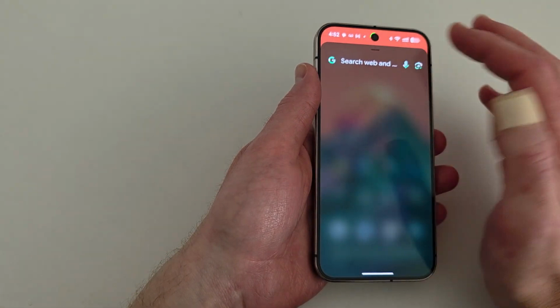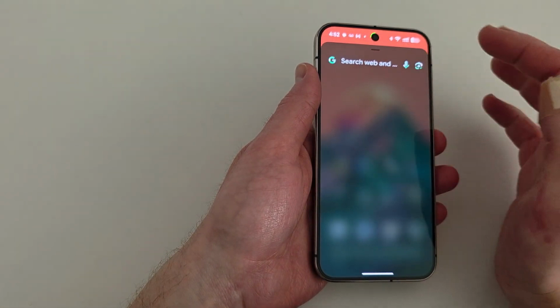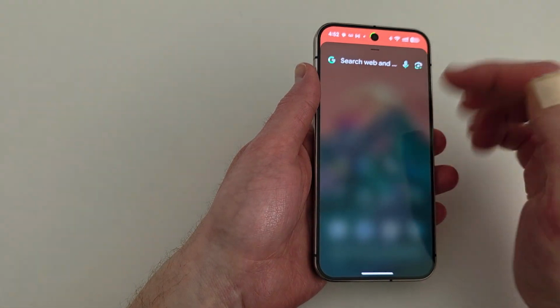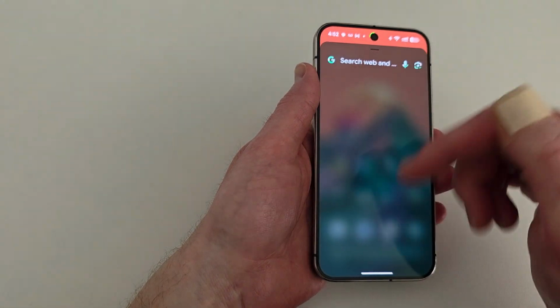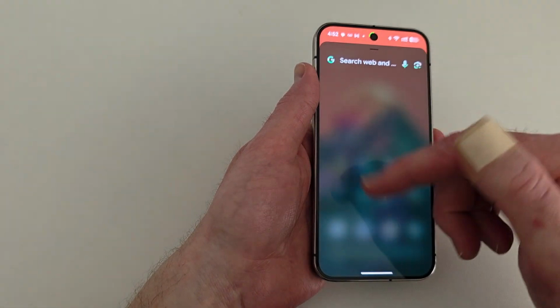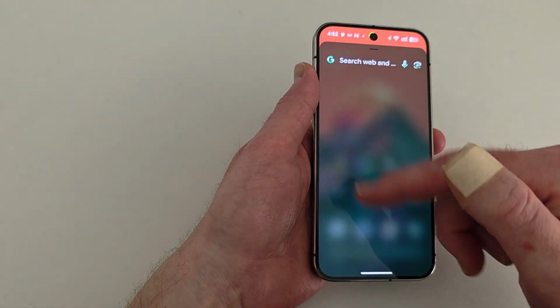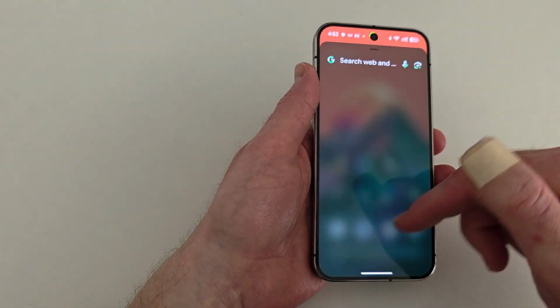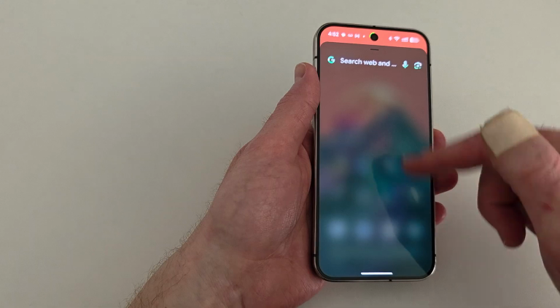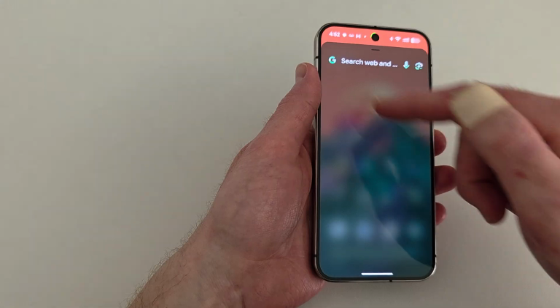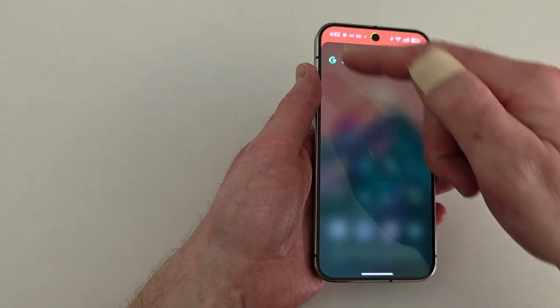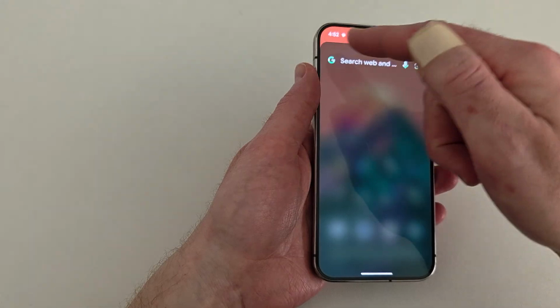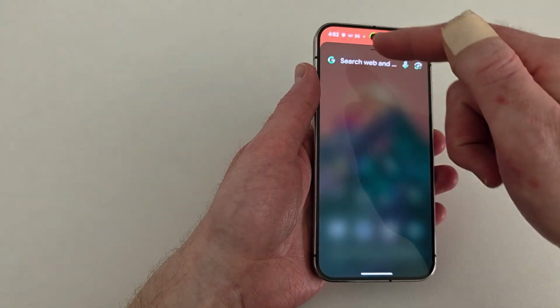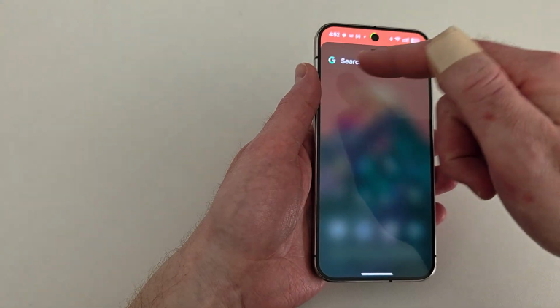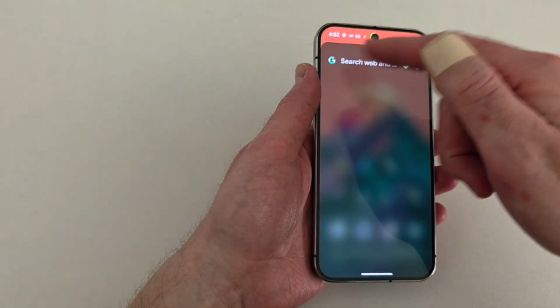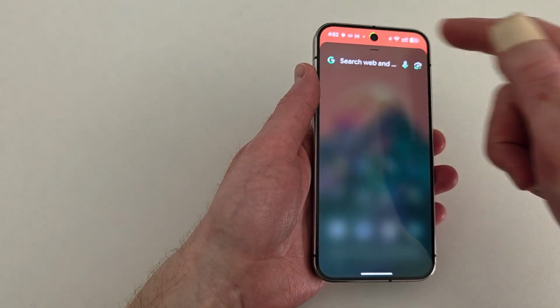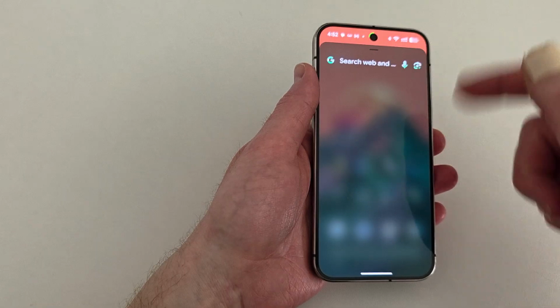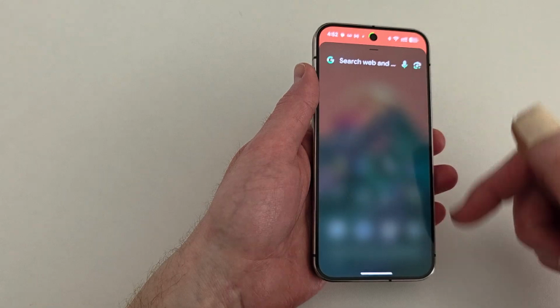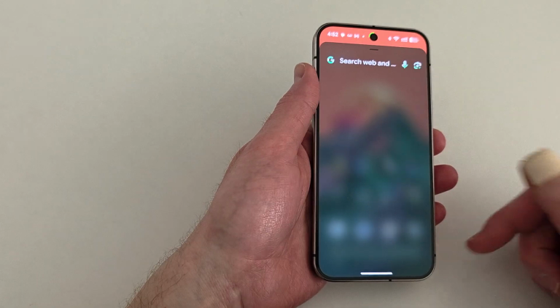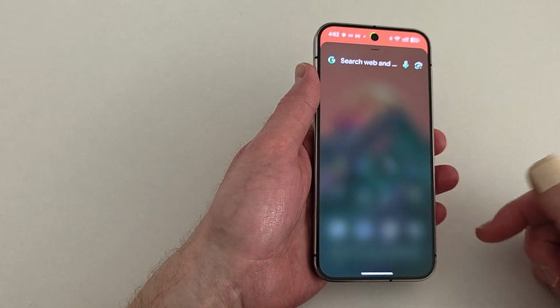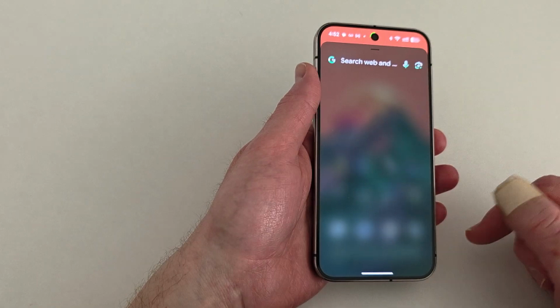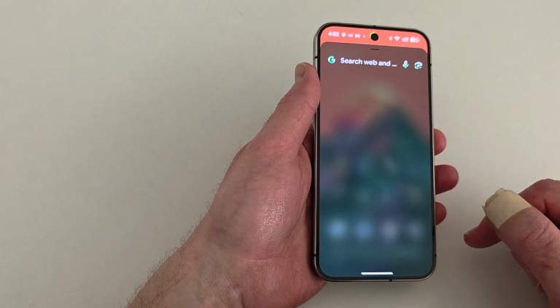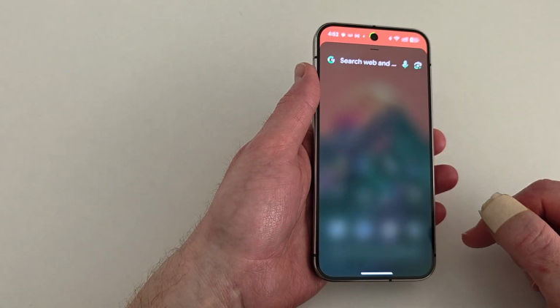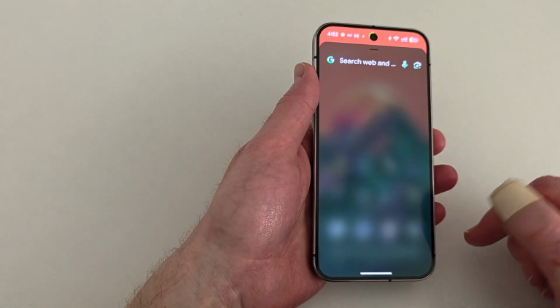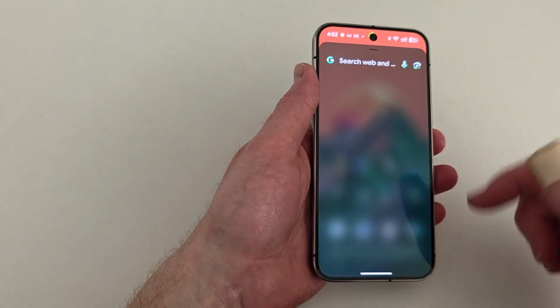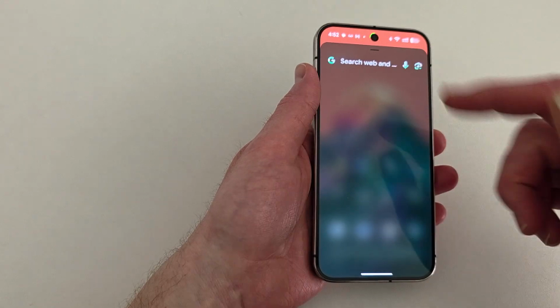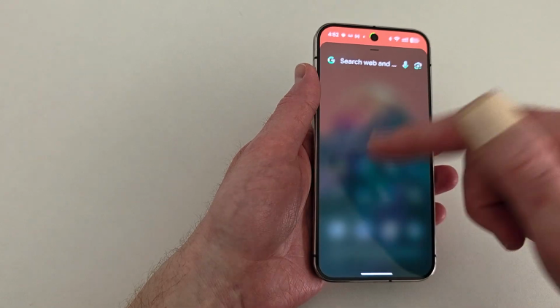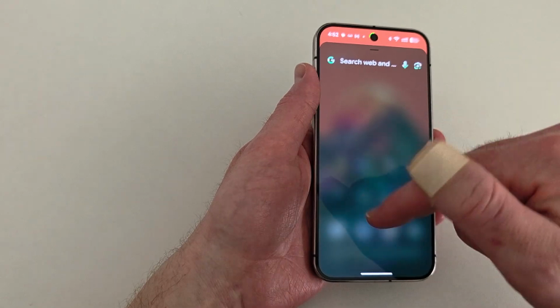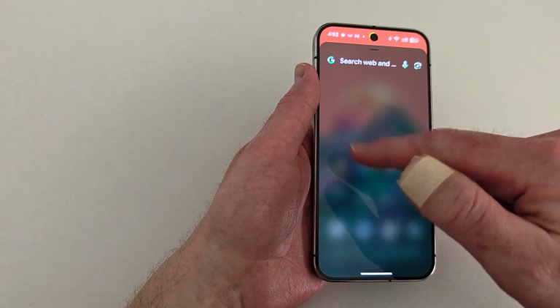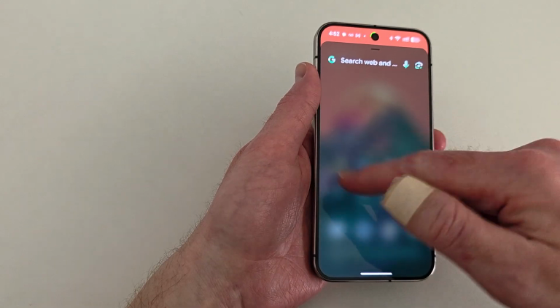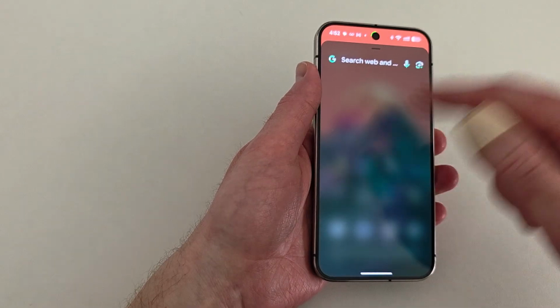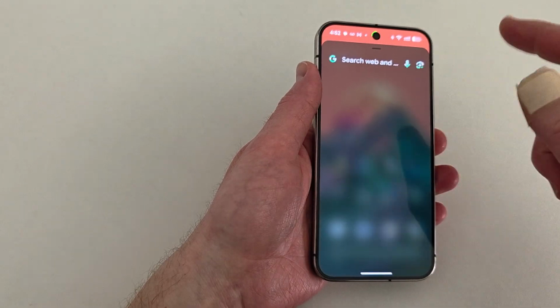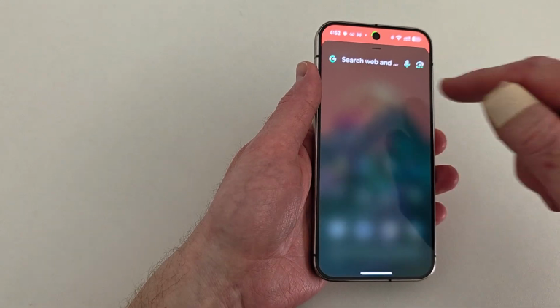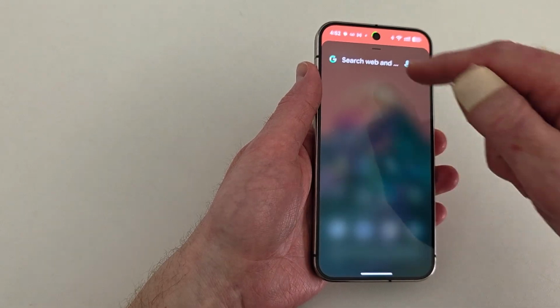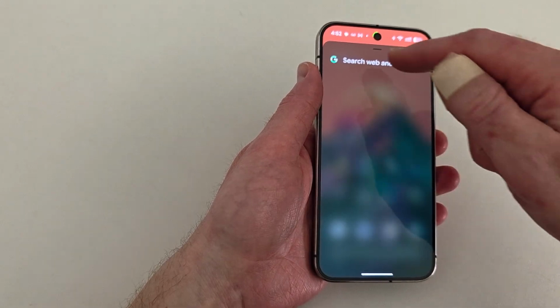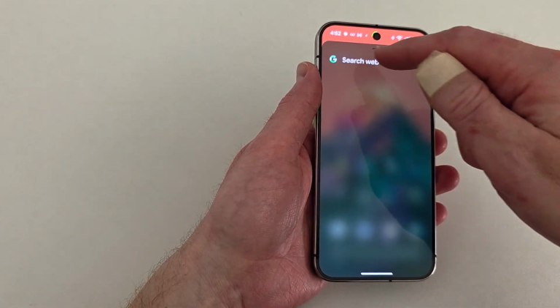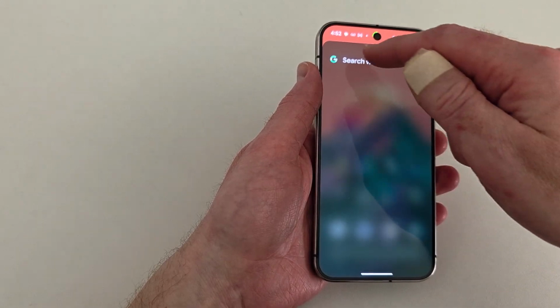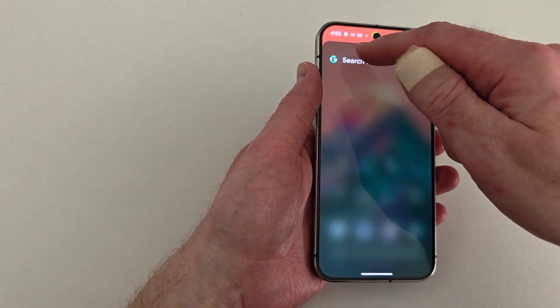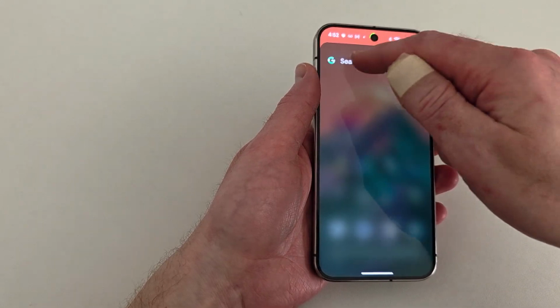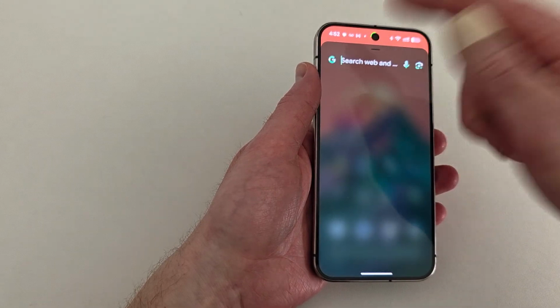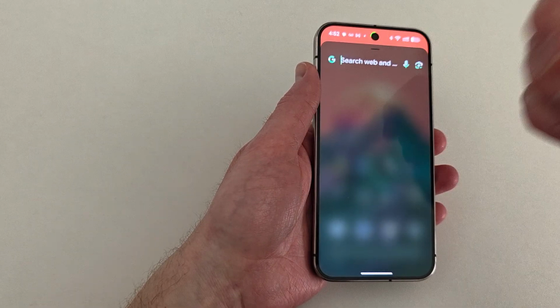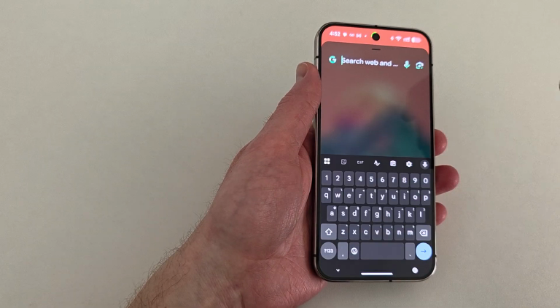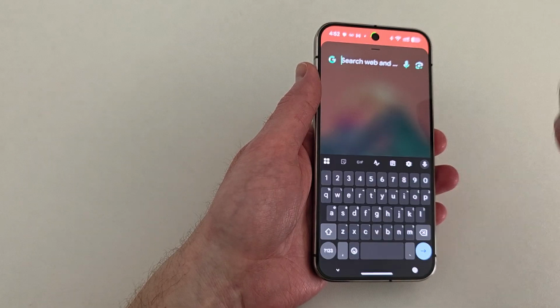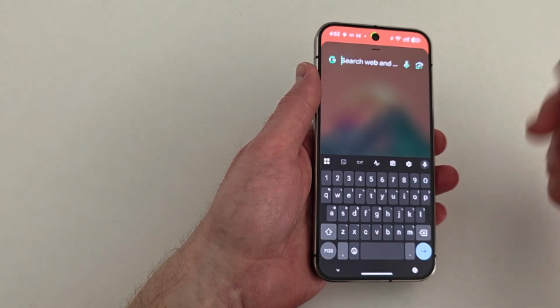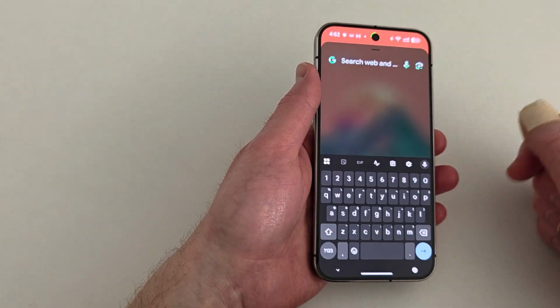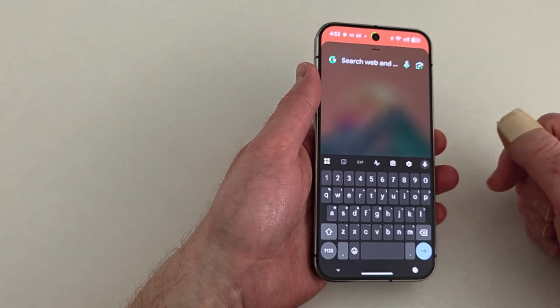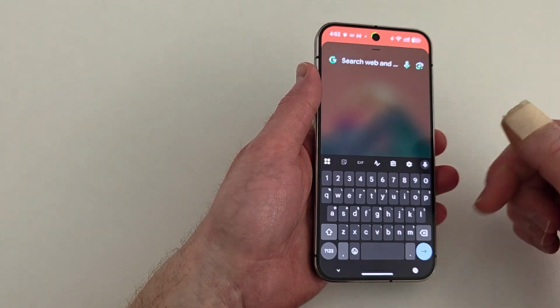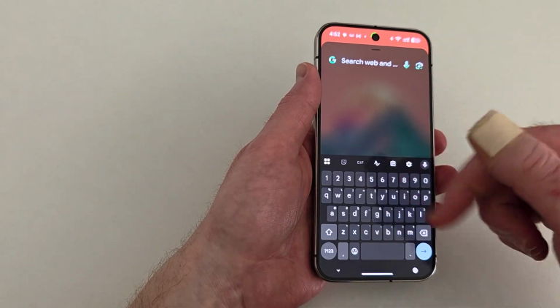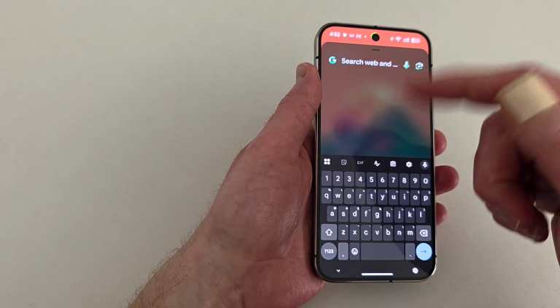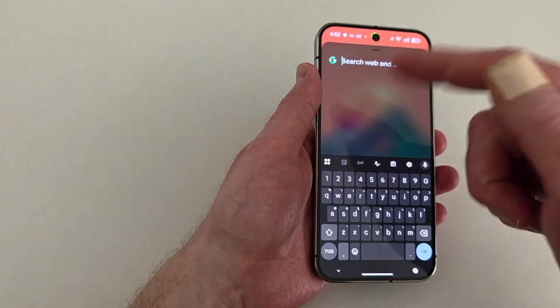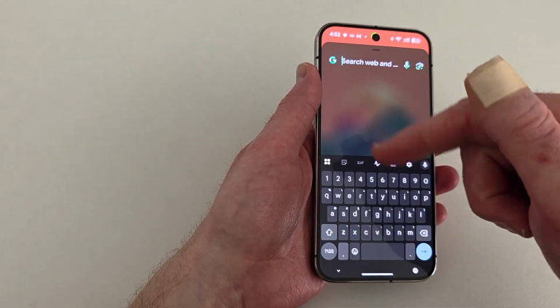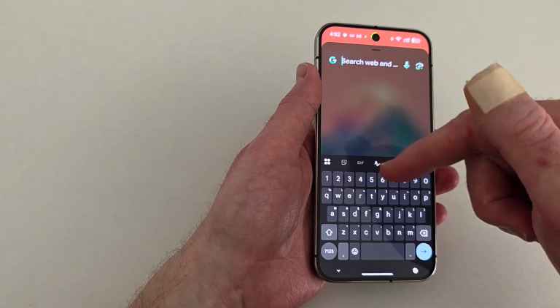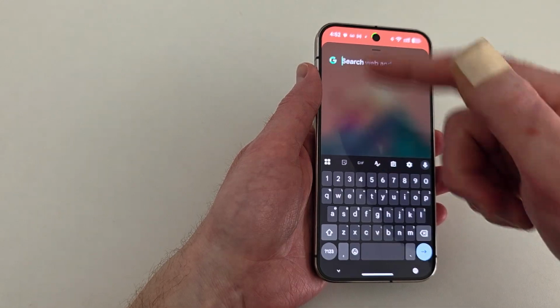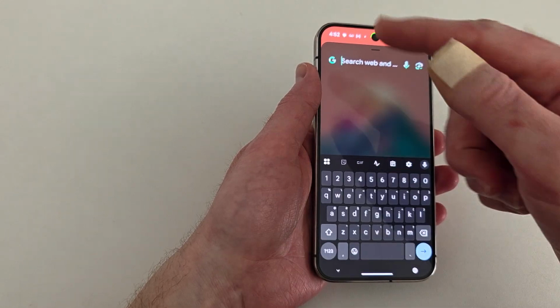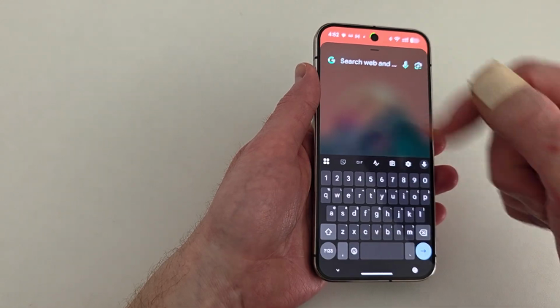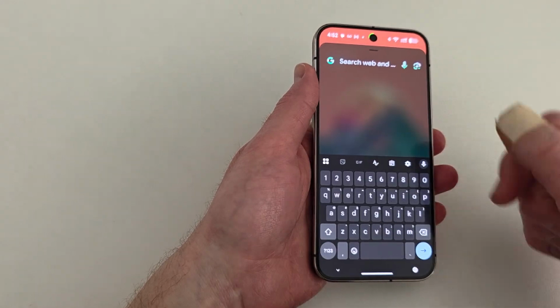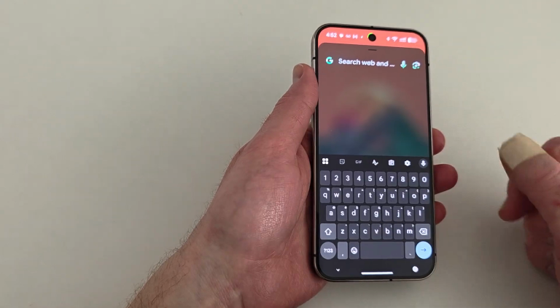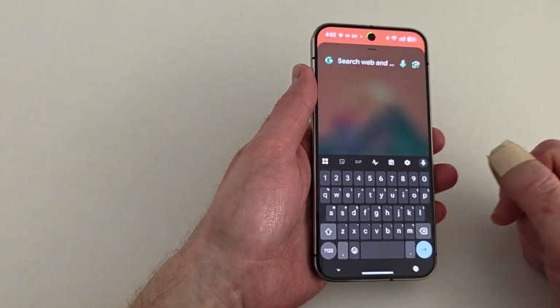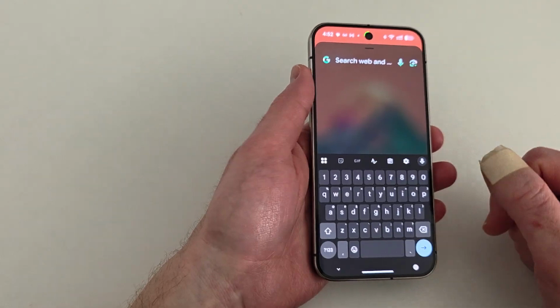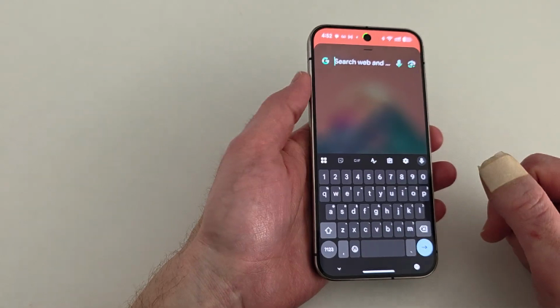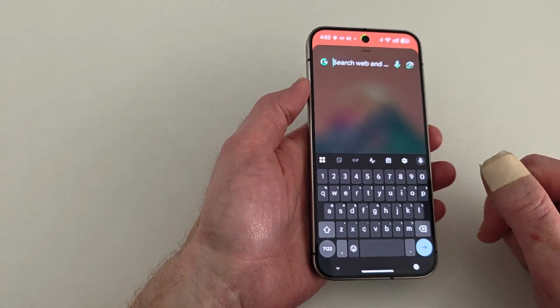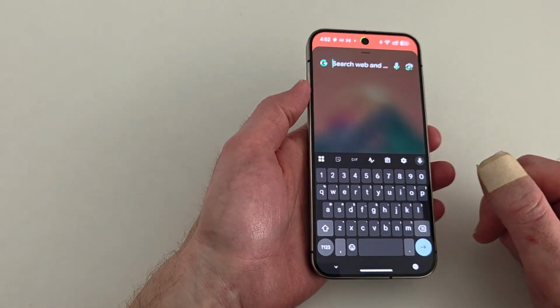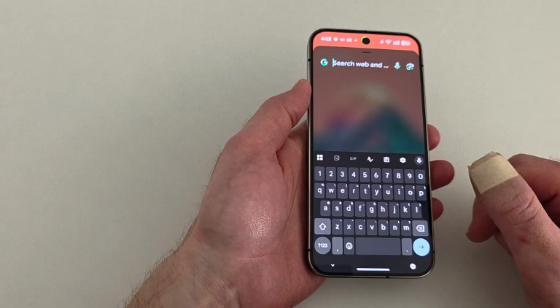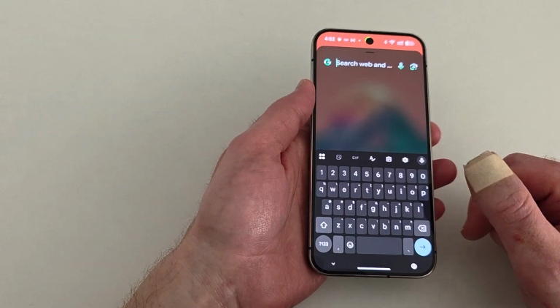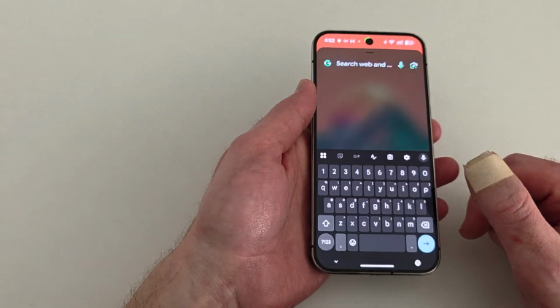The keyboard is supposed to pop up but it hadn't, so you've got to press here and then it will pop up. So let's search for how to manually wipe cache.